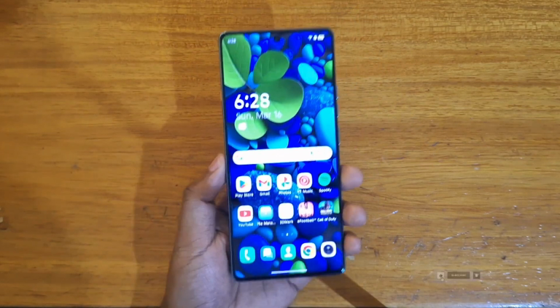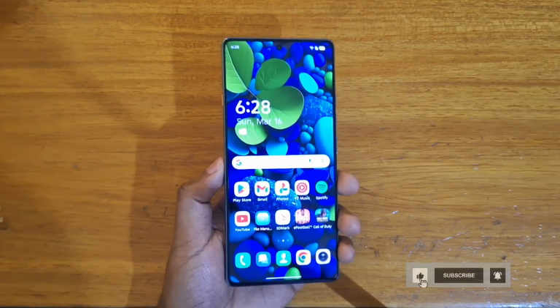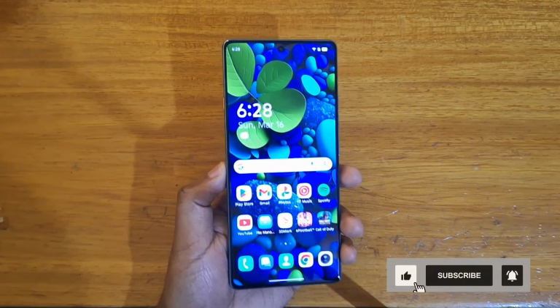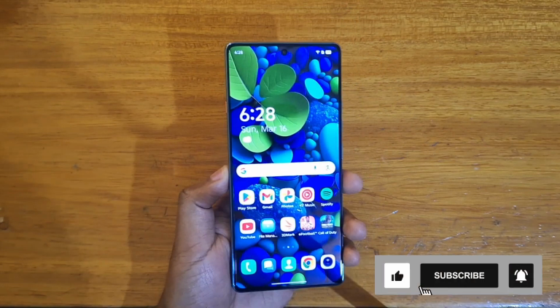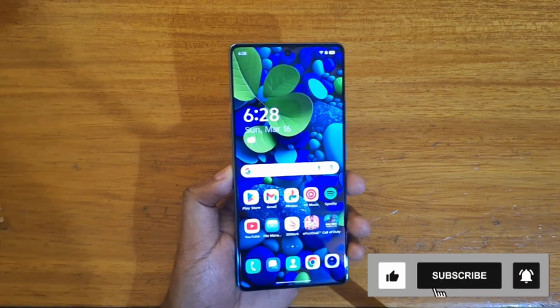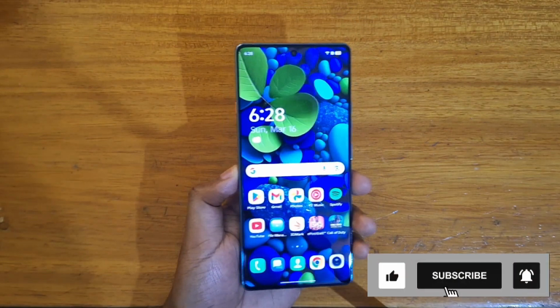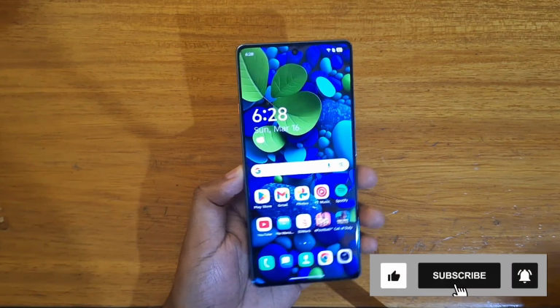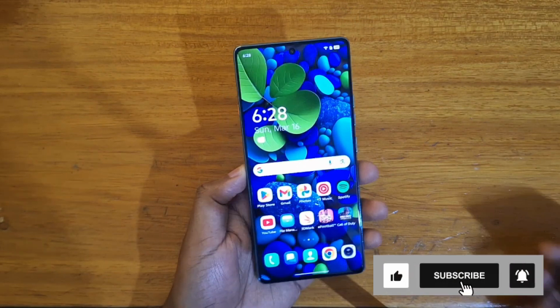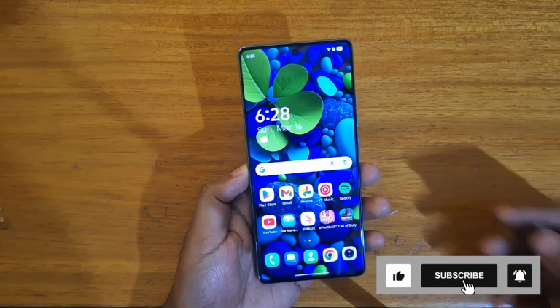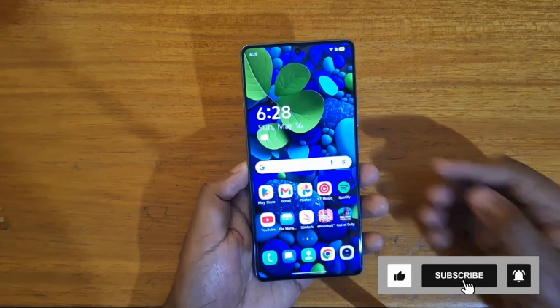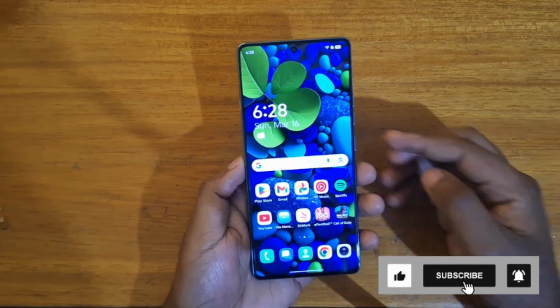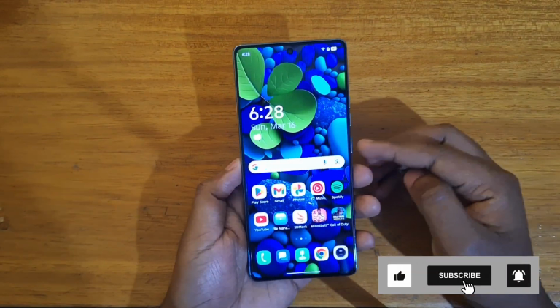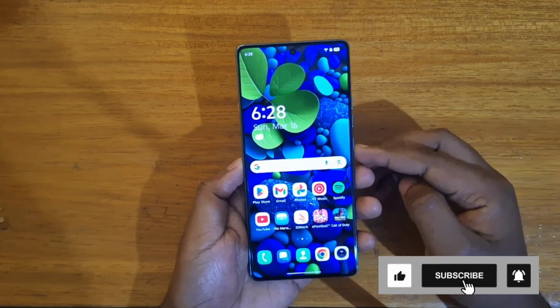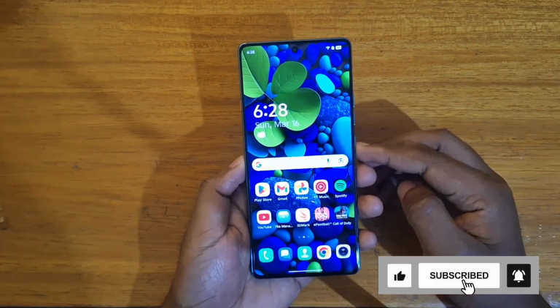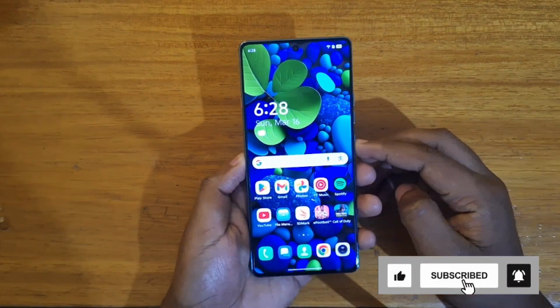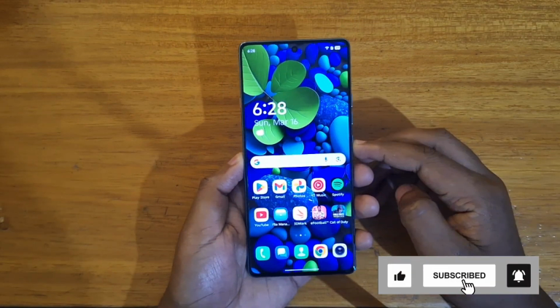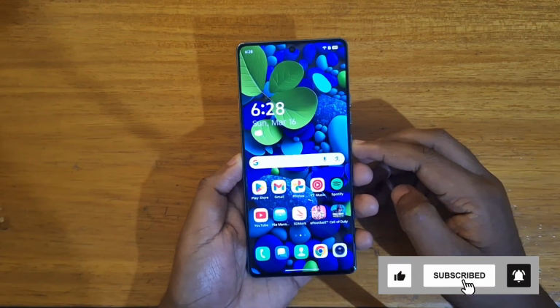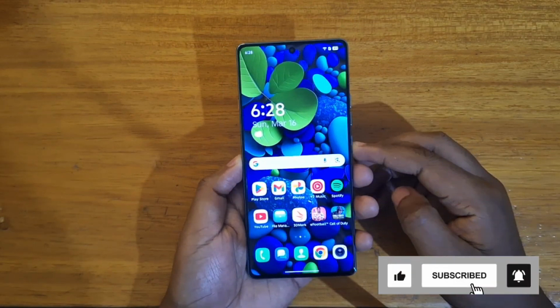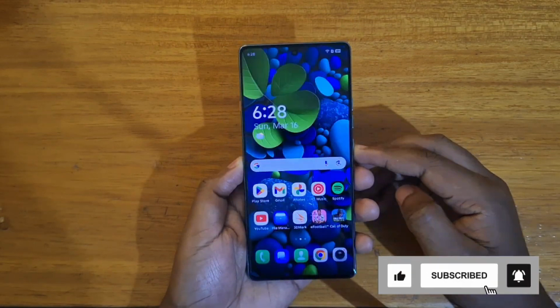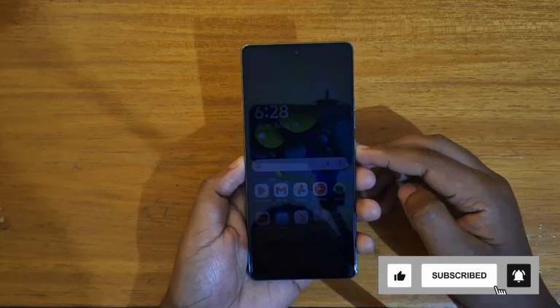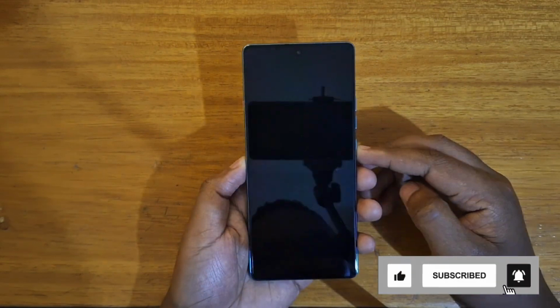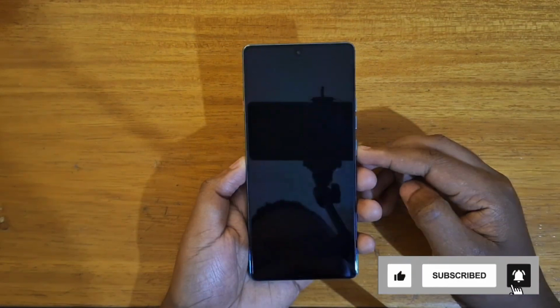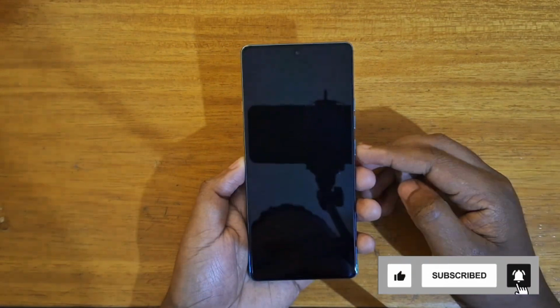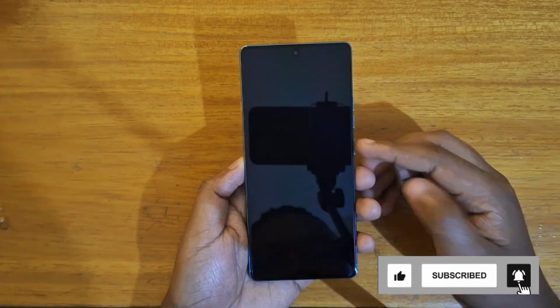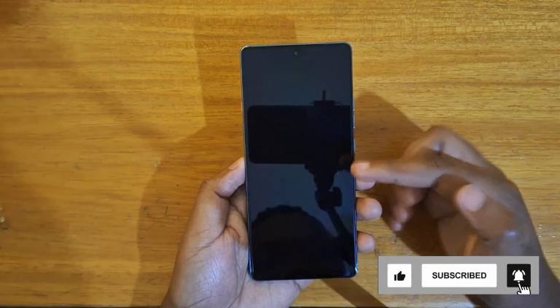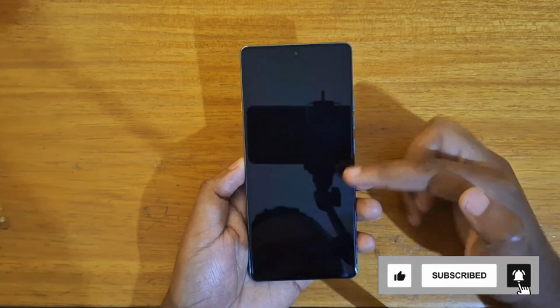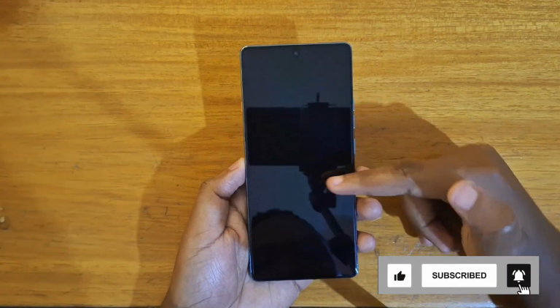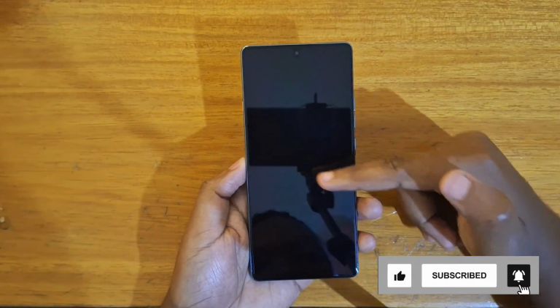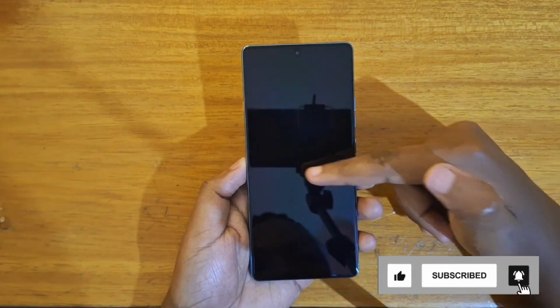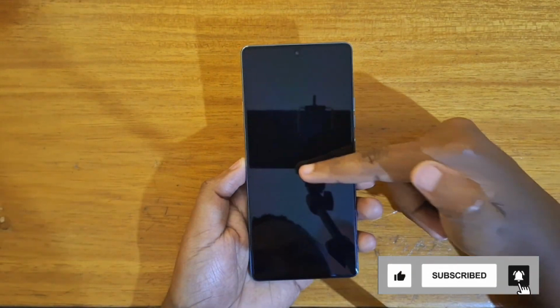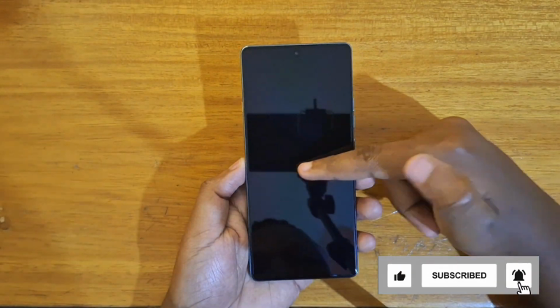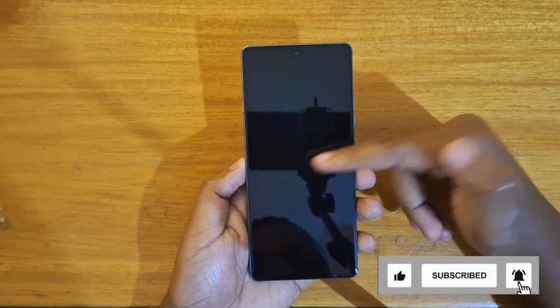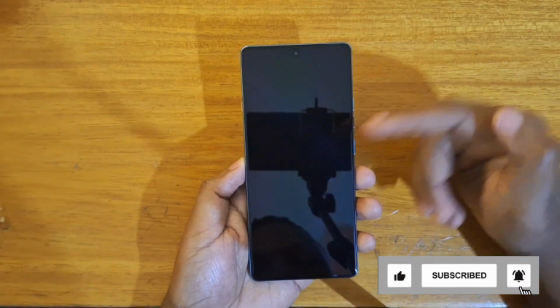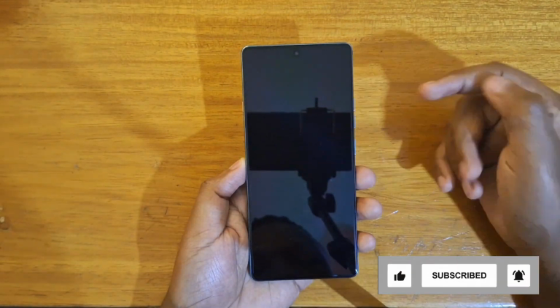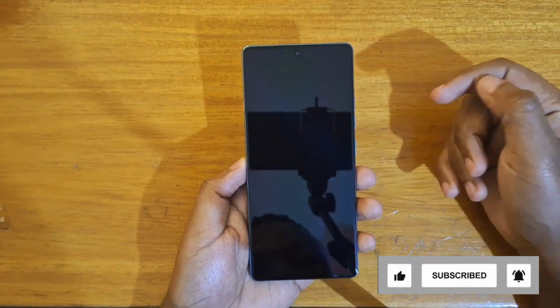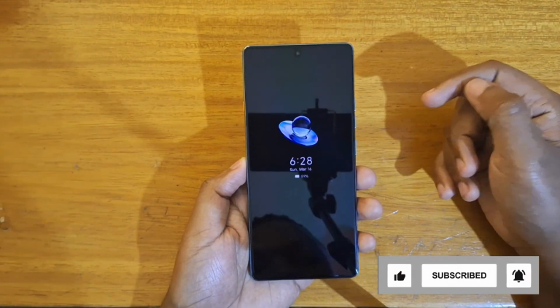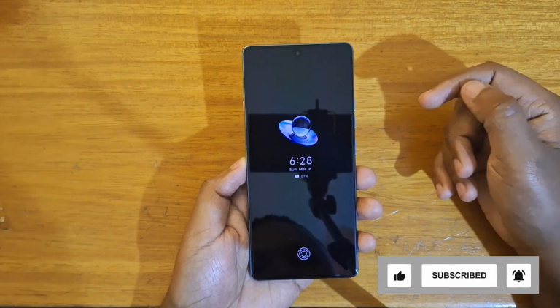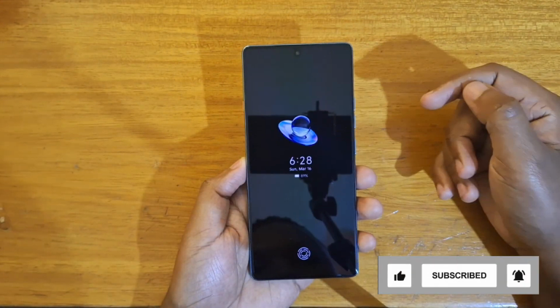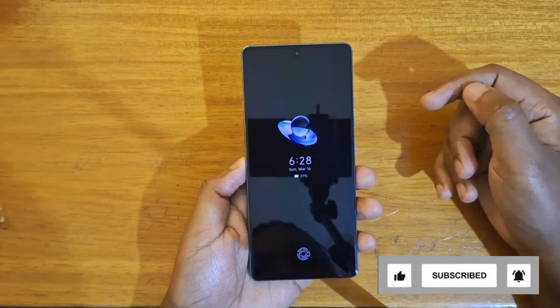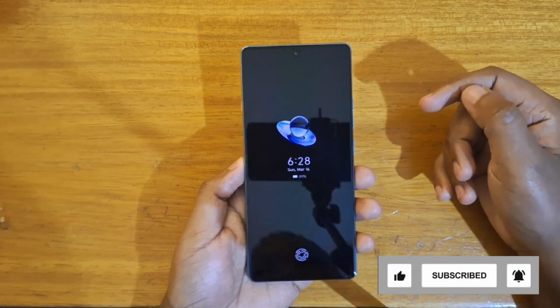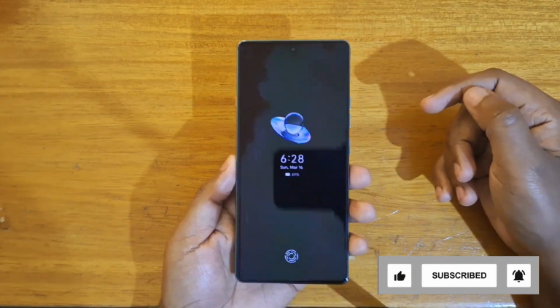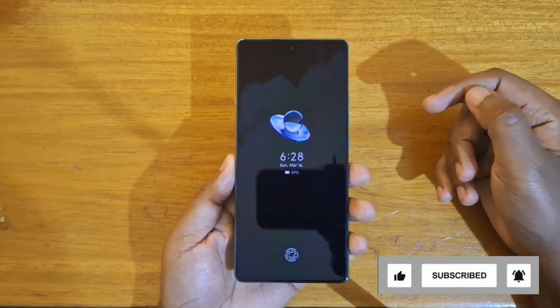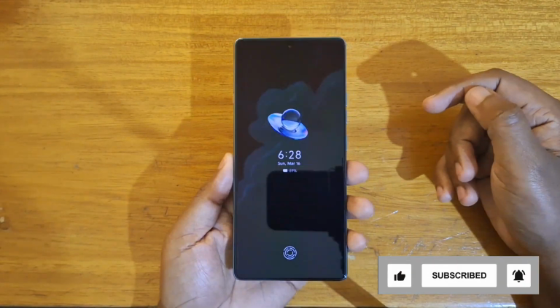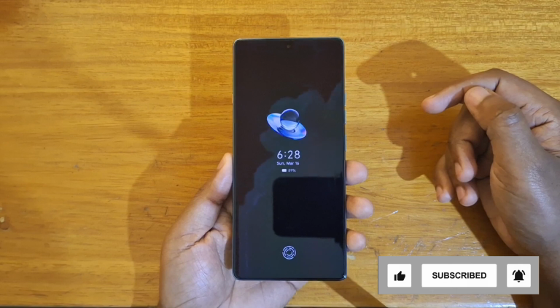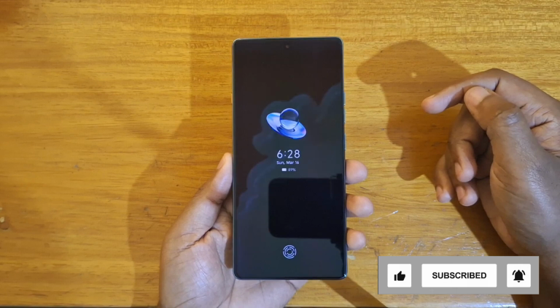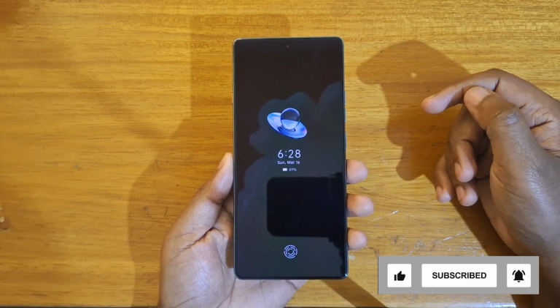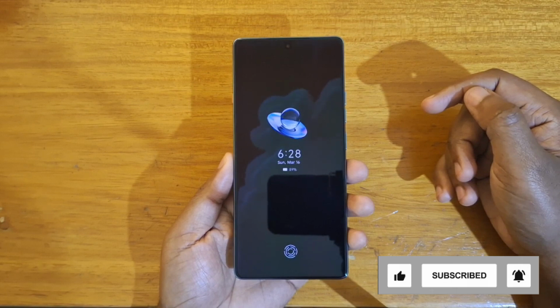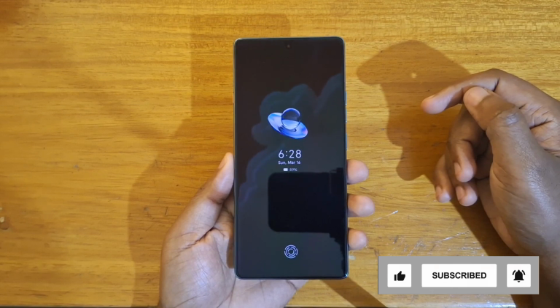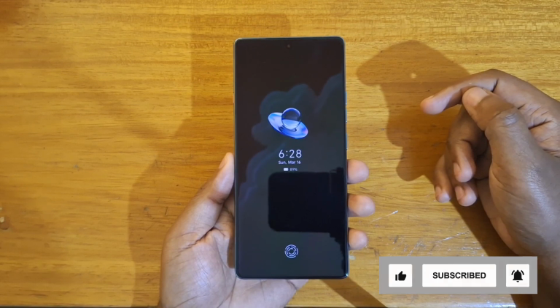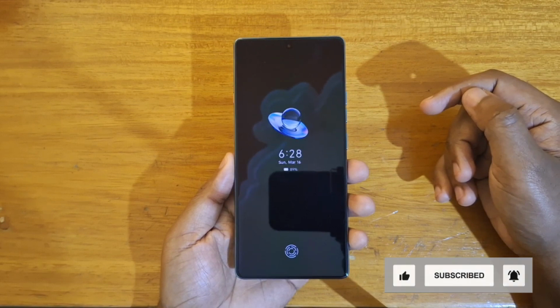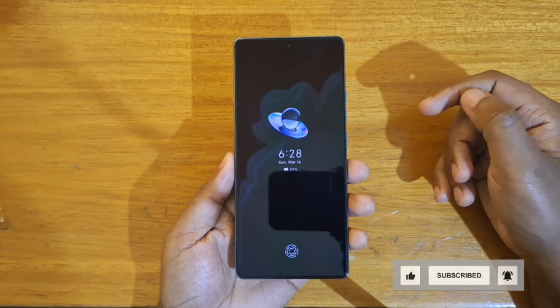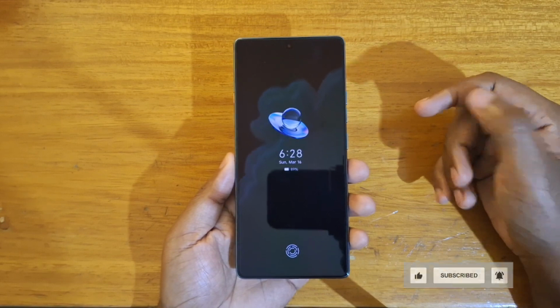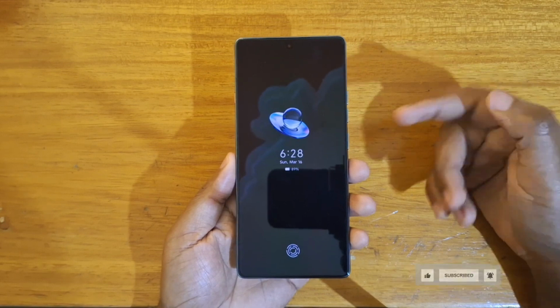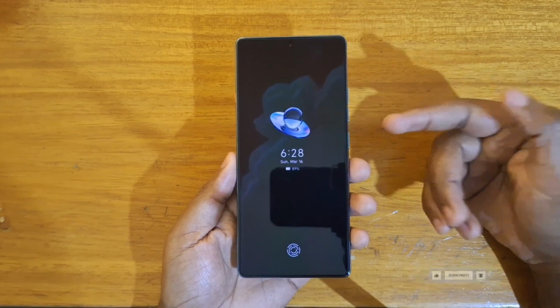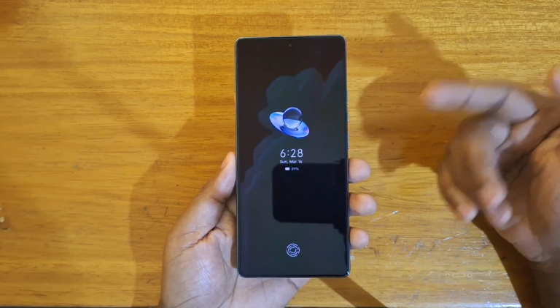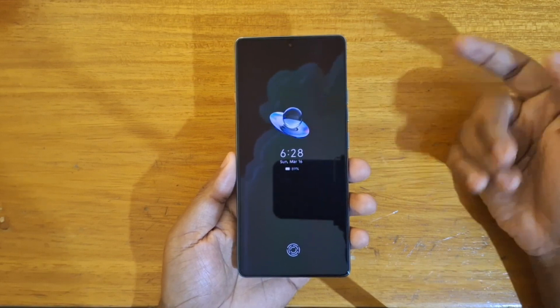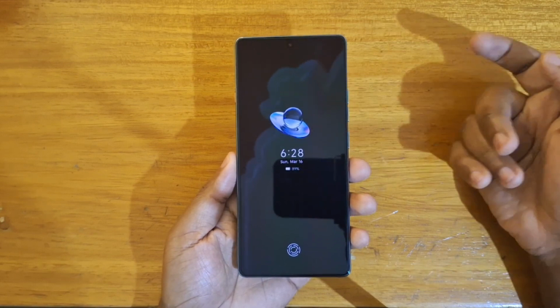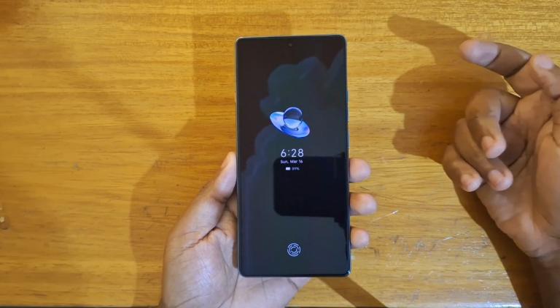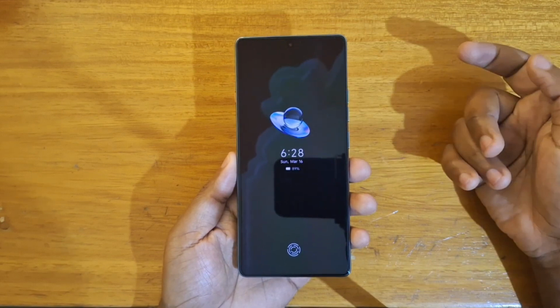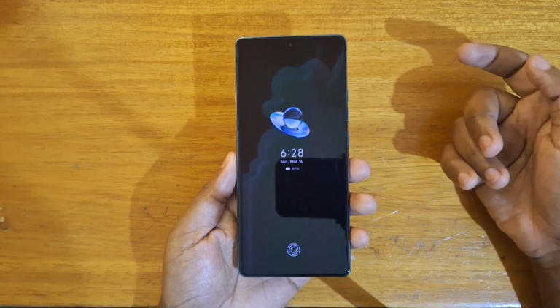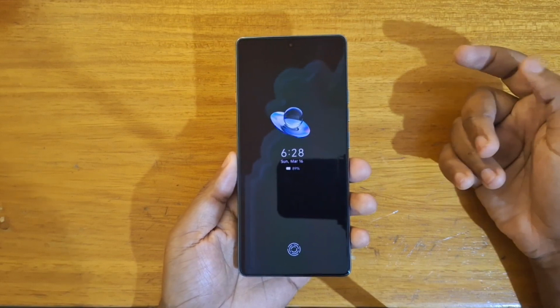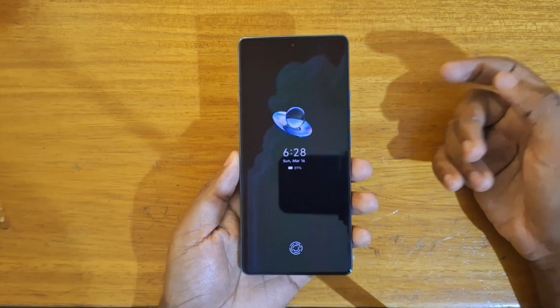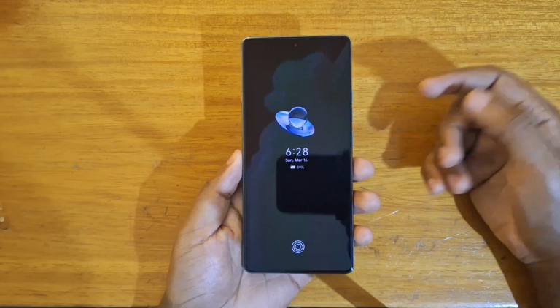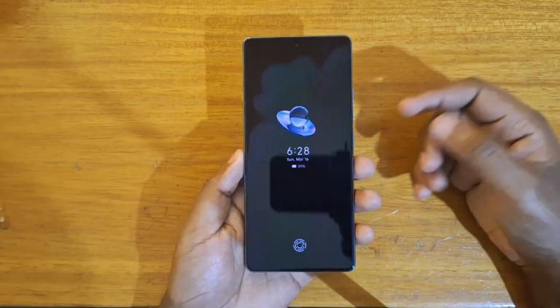So right now I have it configured like this, as you guys can see, and I'm going to show you guys how to set it up as well.